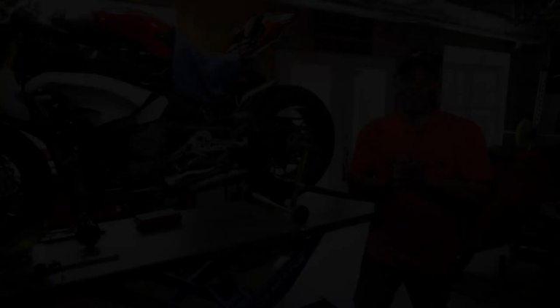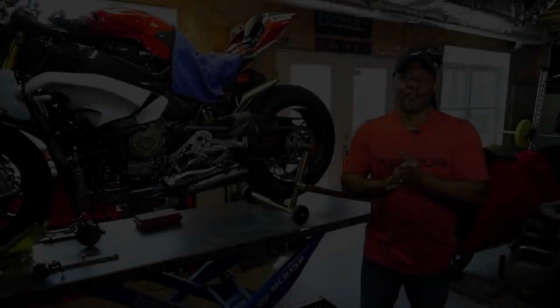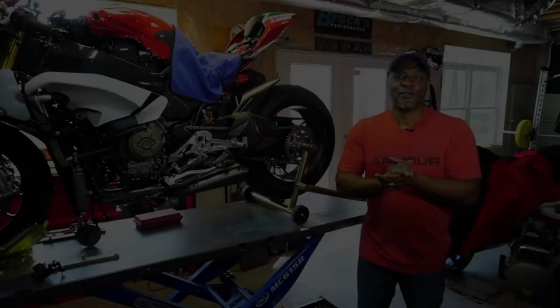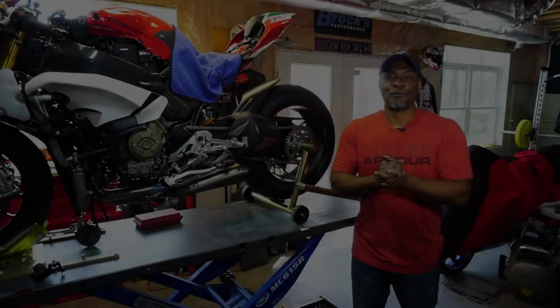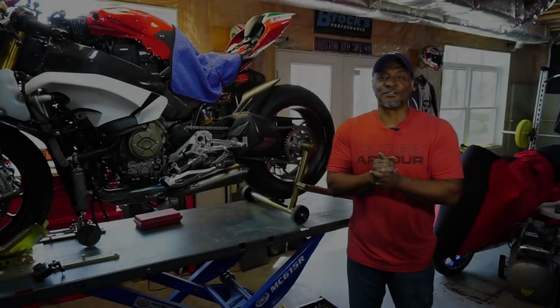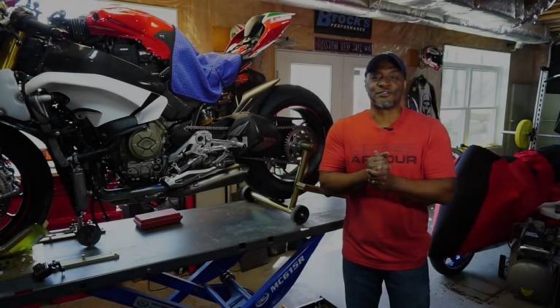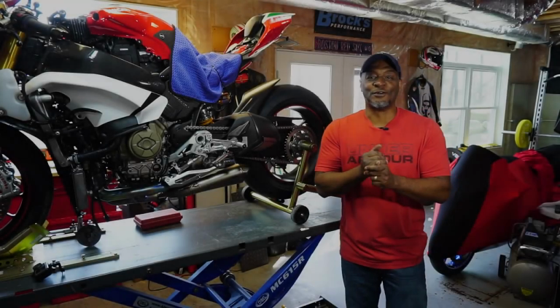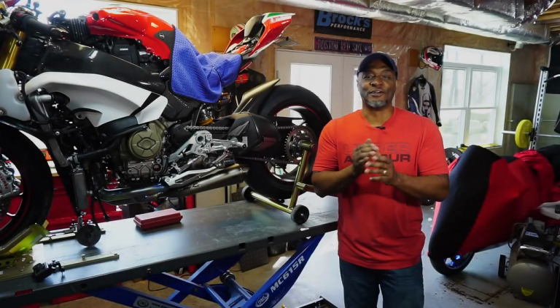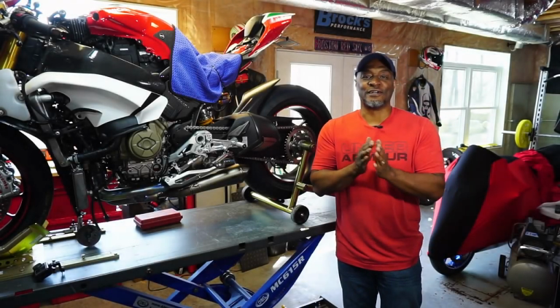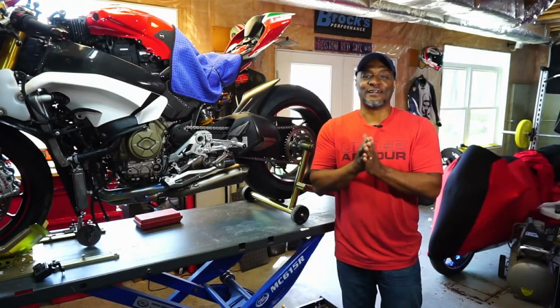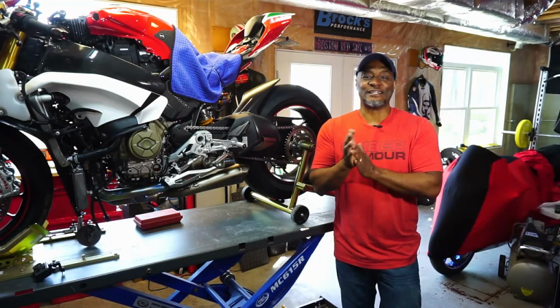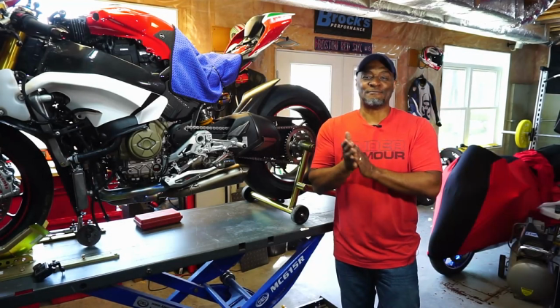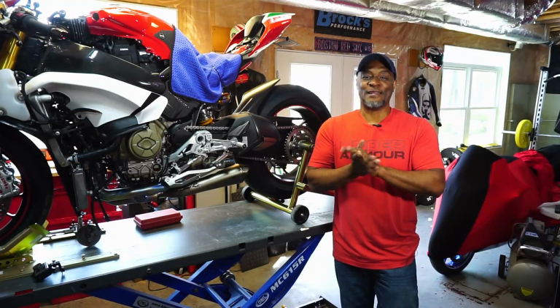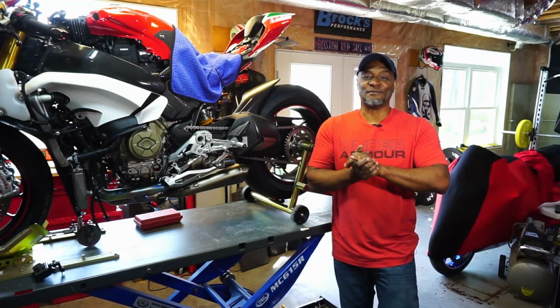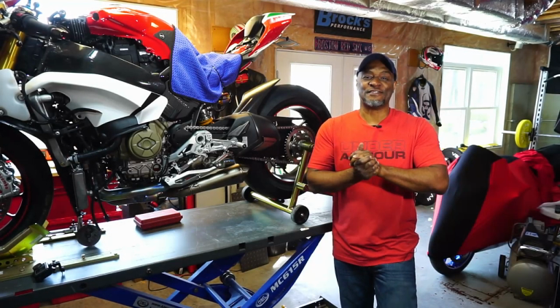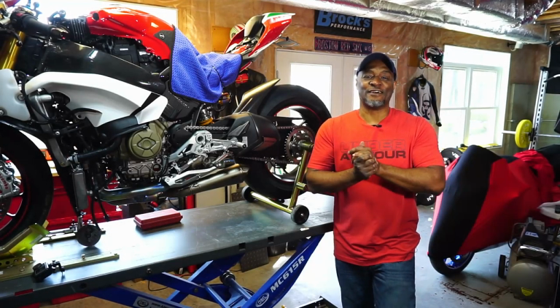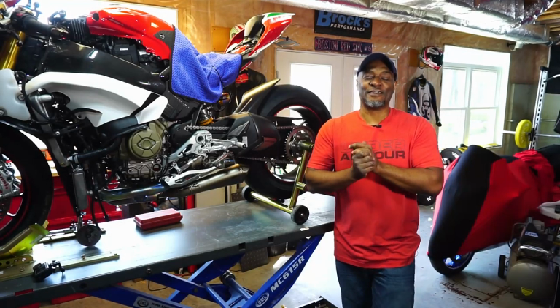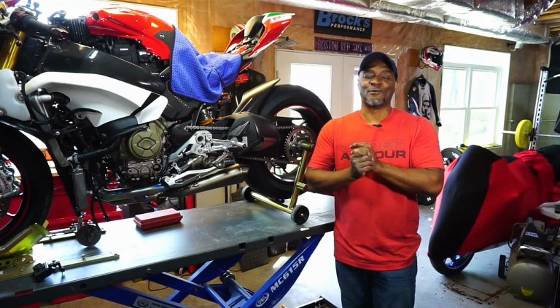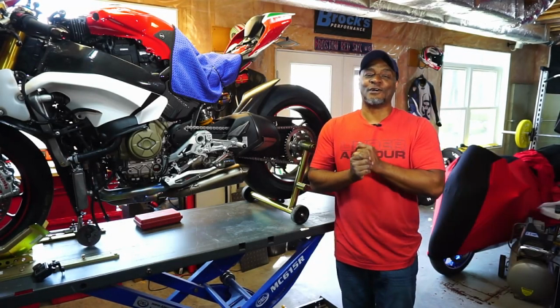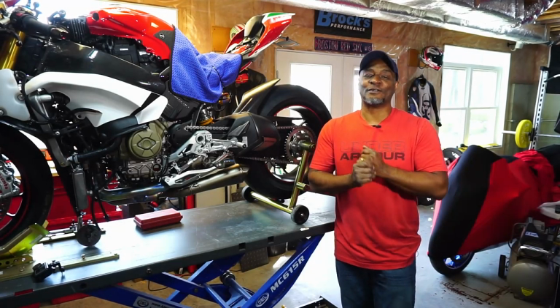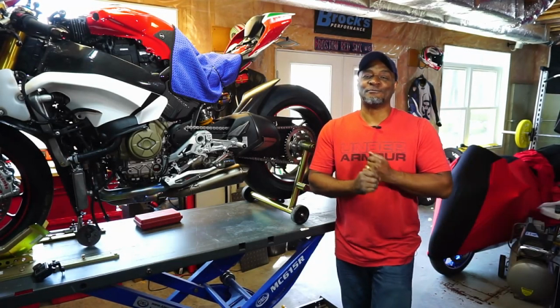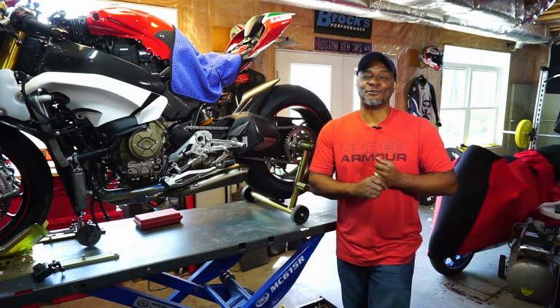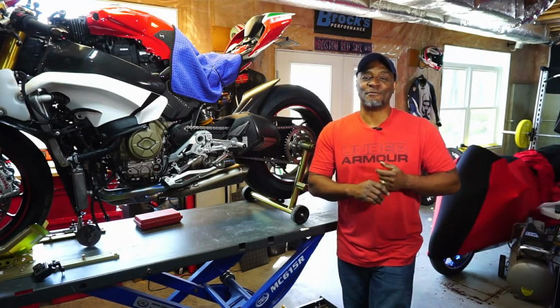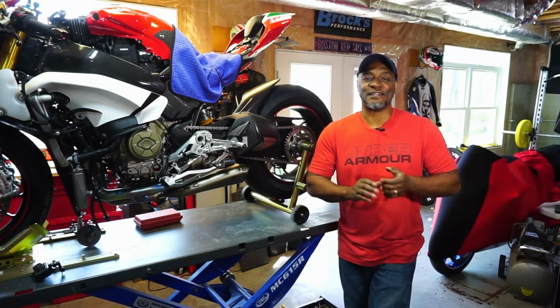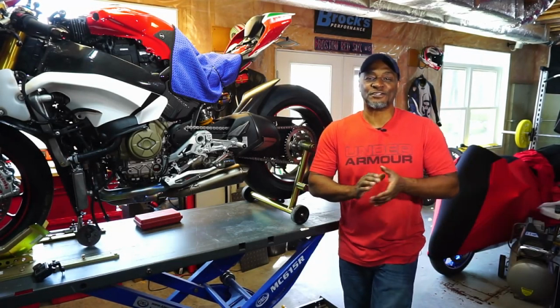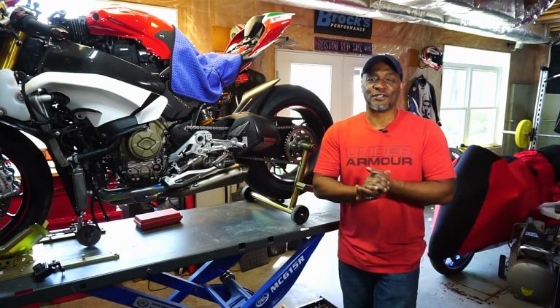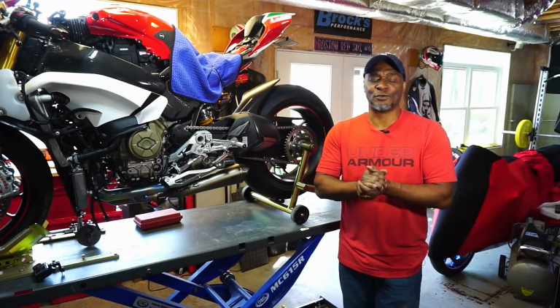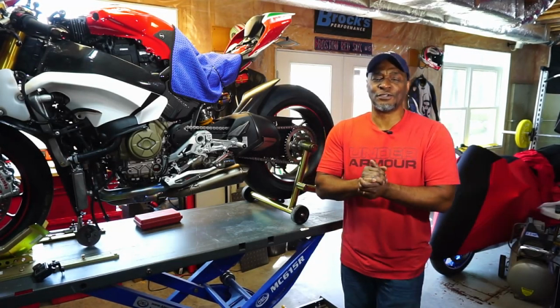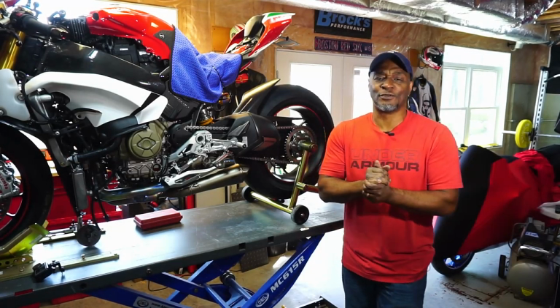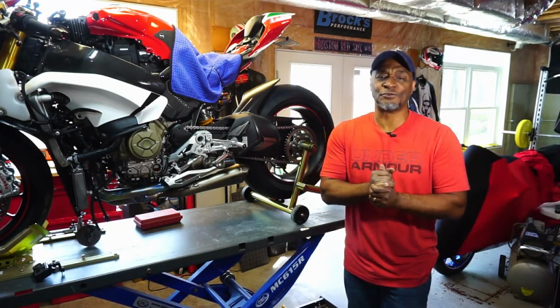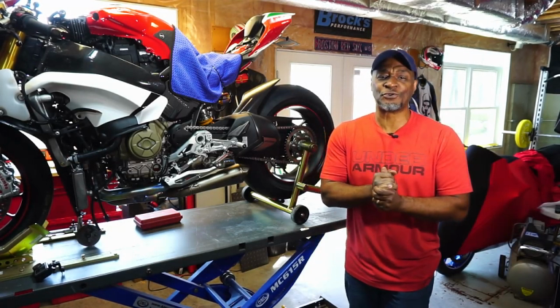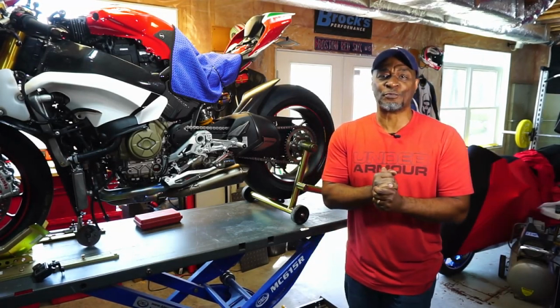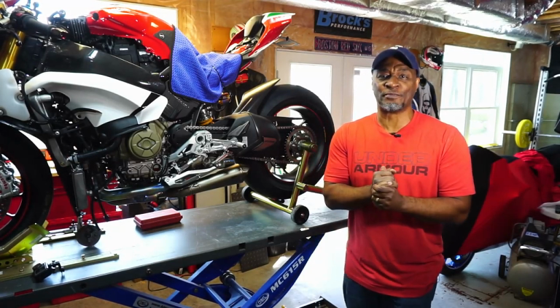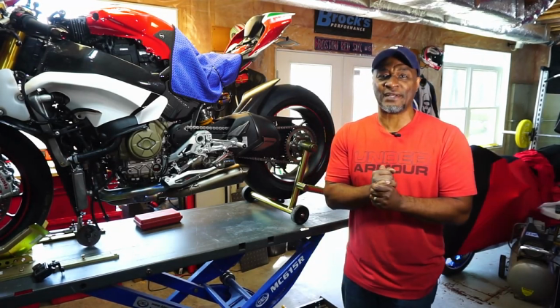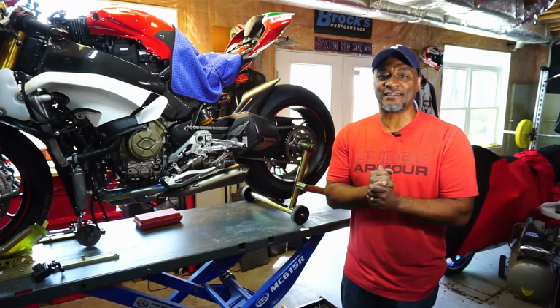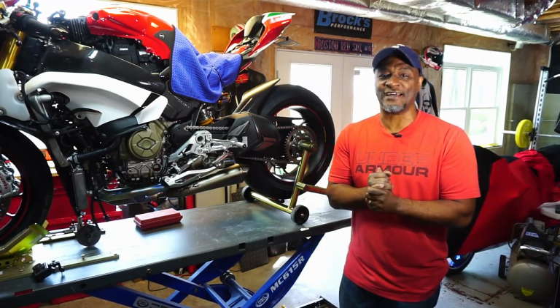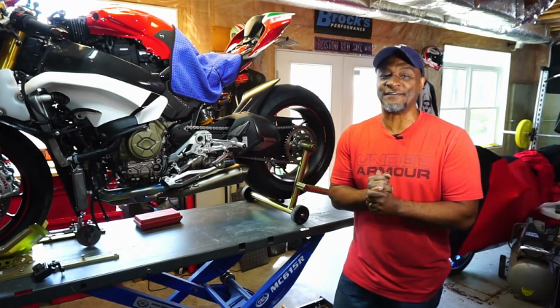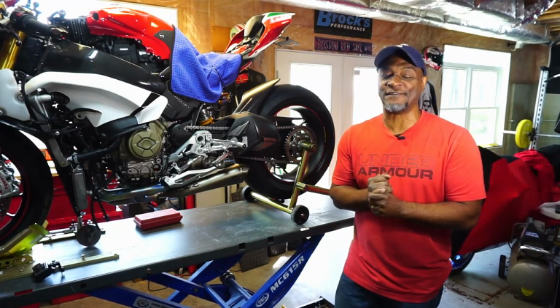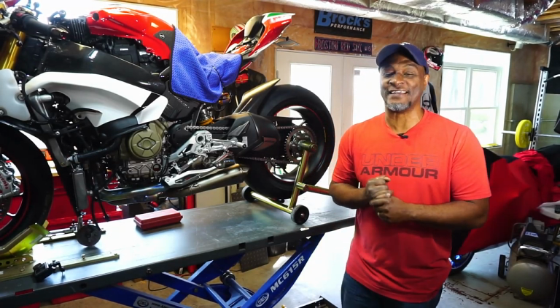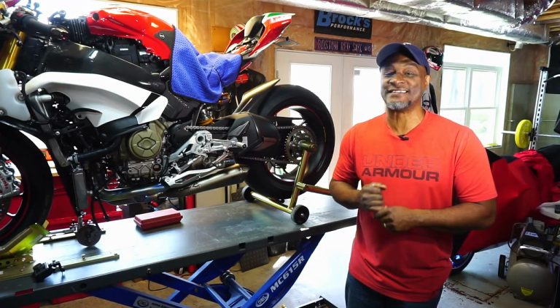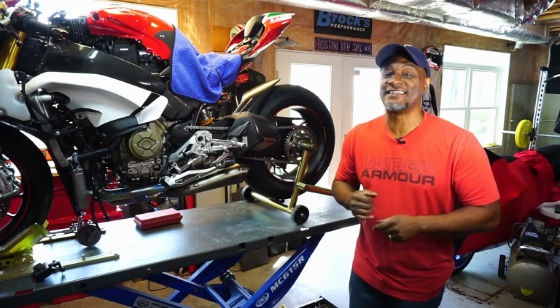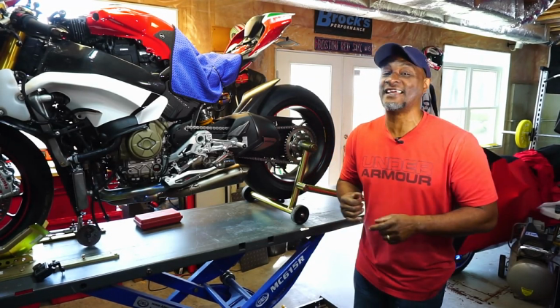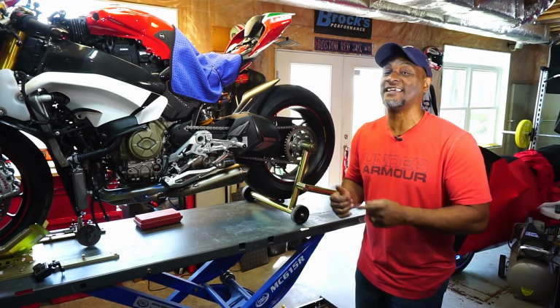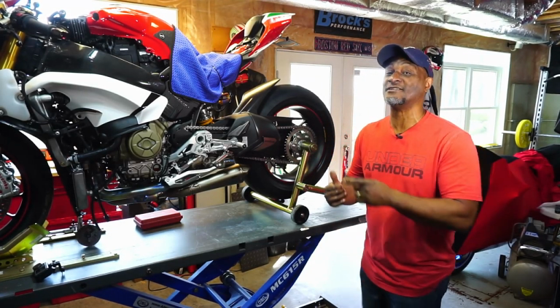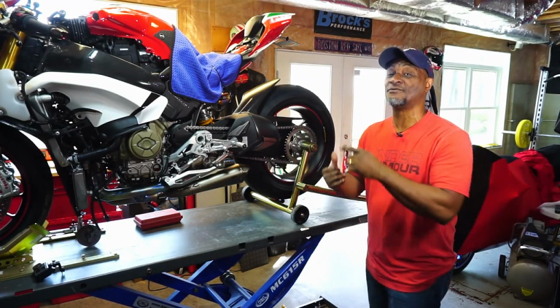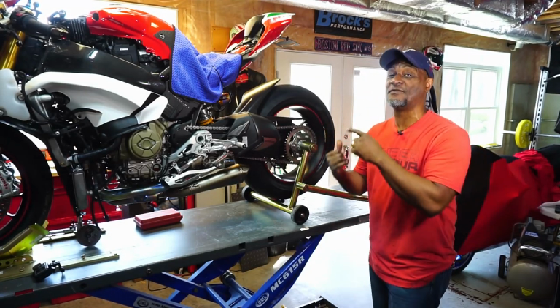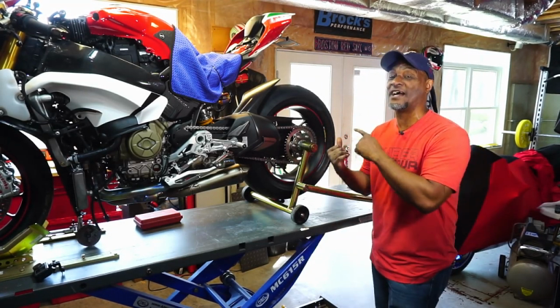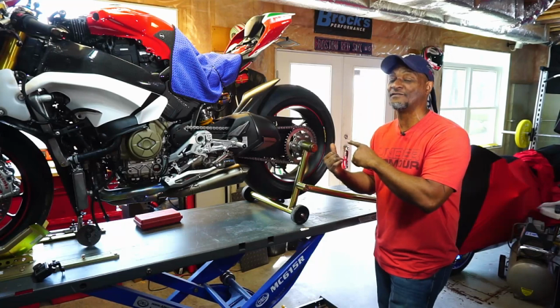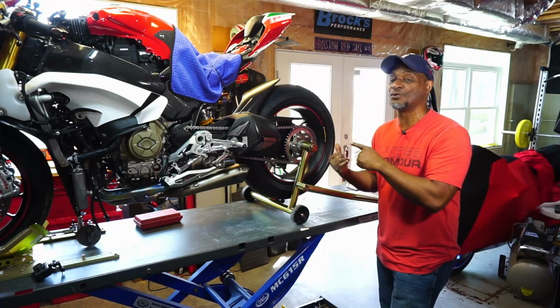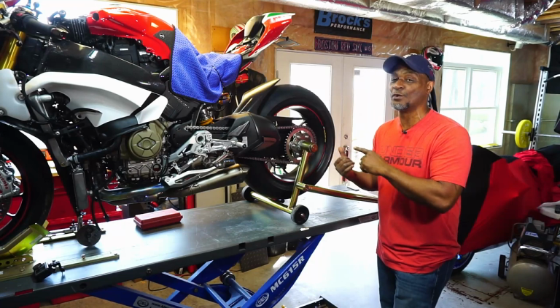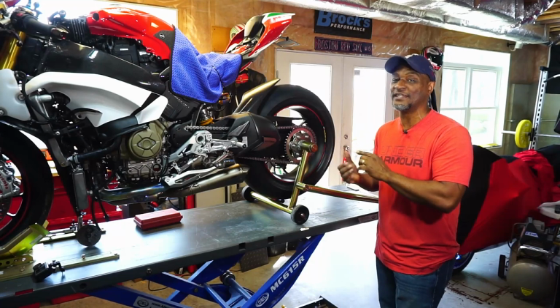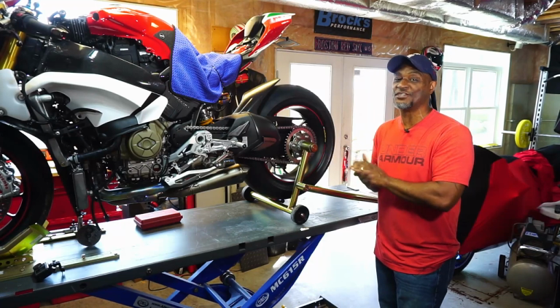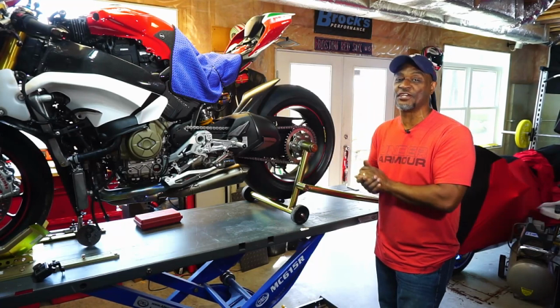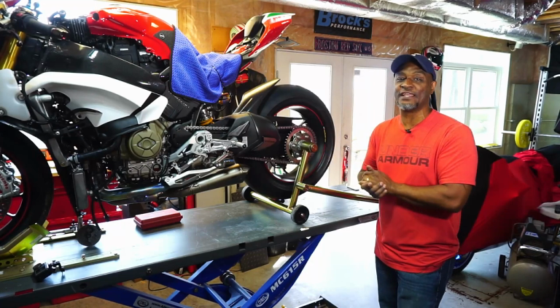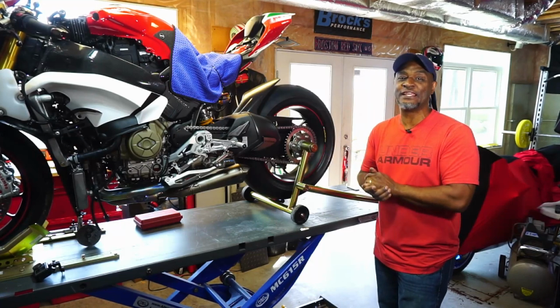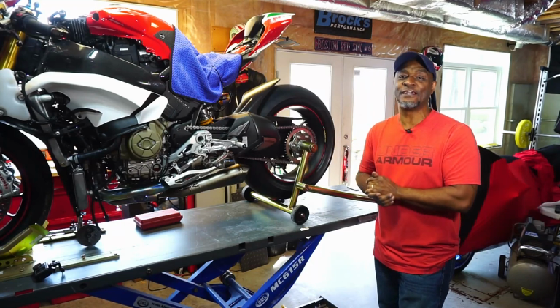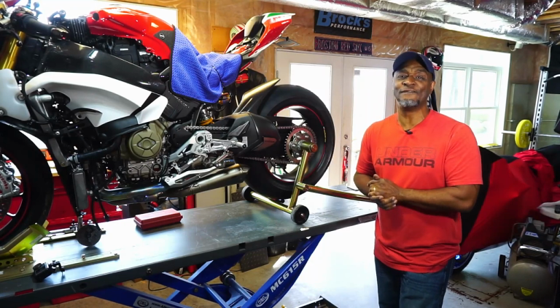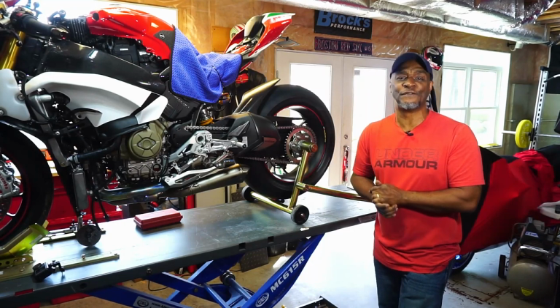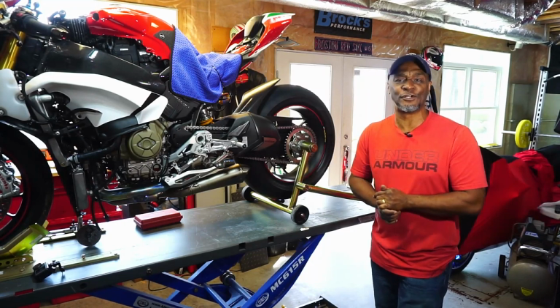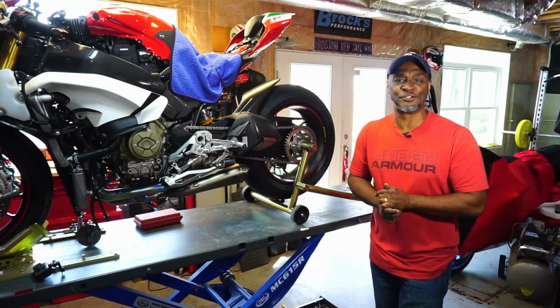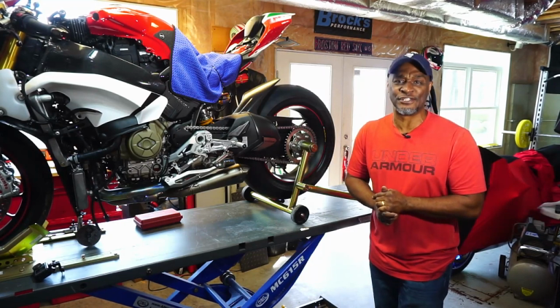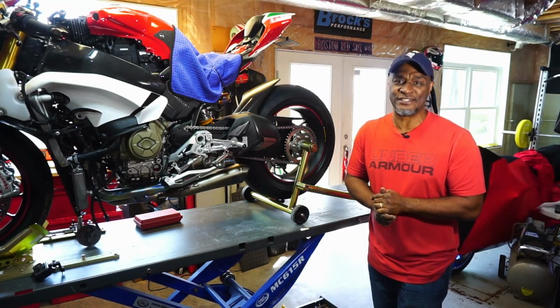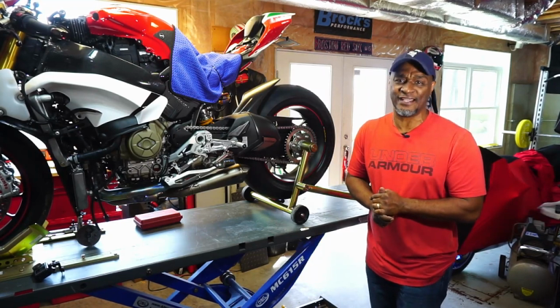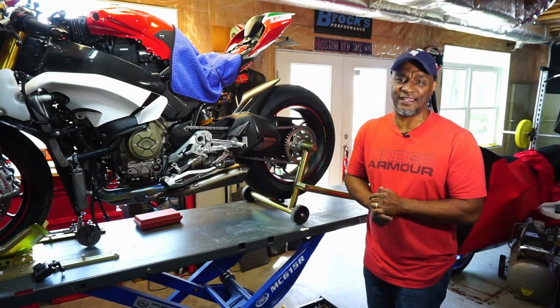What's going on guys? My name is Derek. Welcome to my channel, Euro Superbike Life, and today it's 520 Chain Conversion Day.